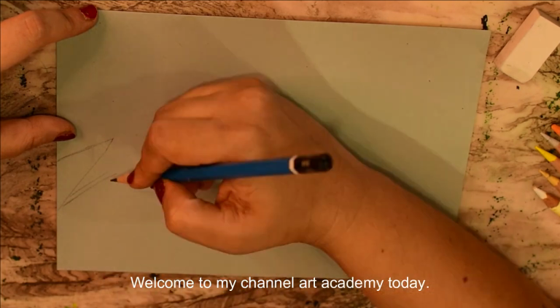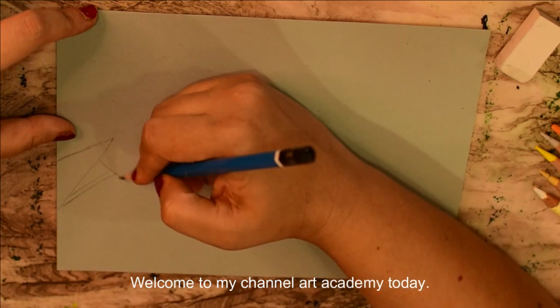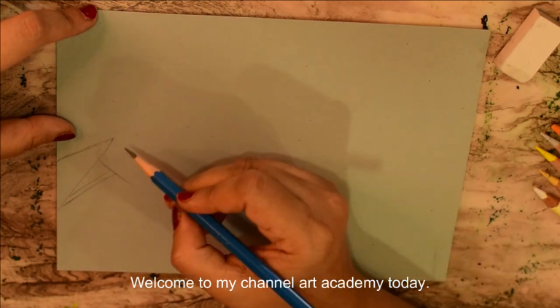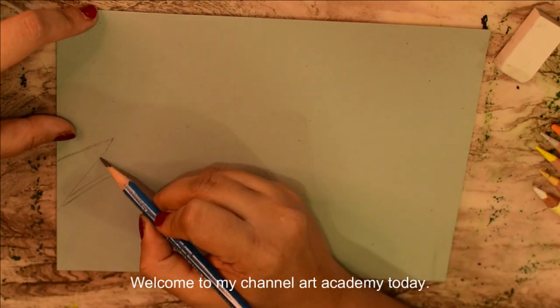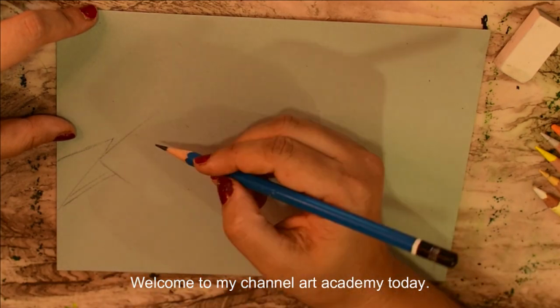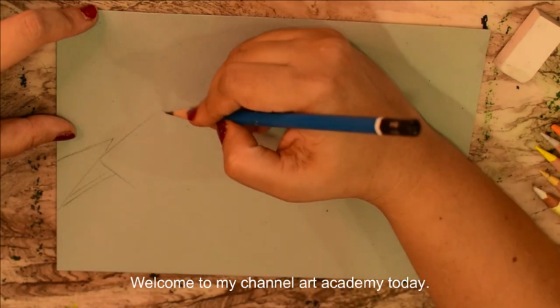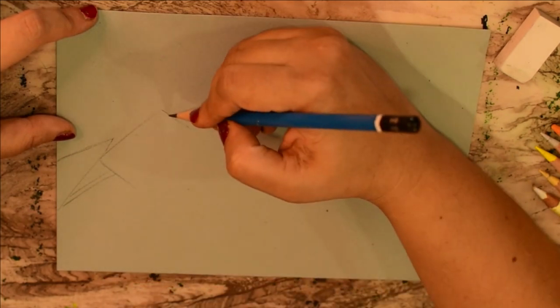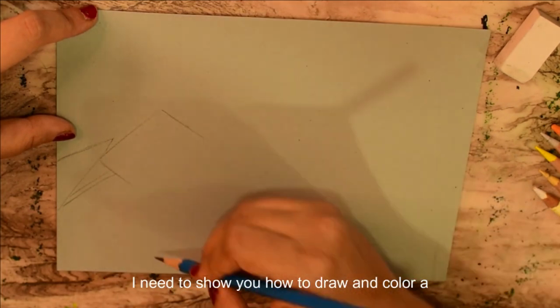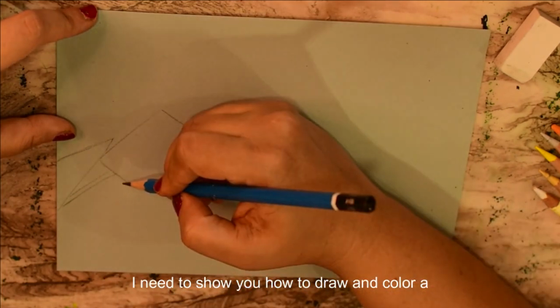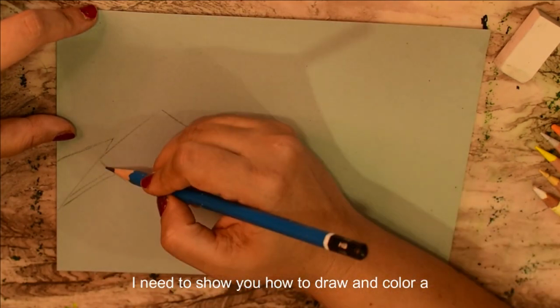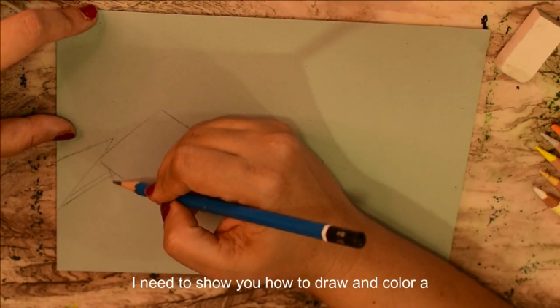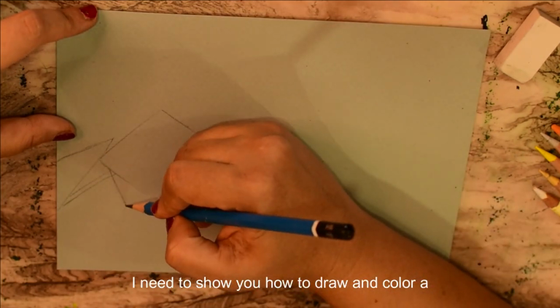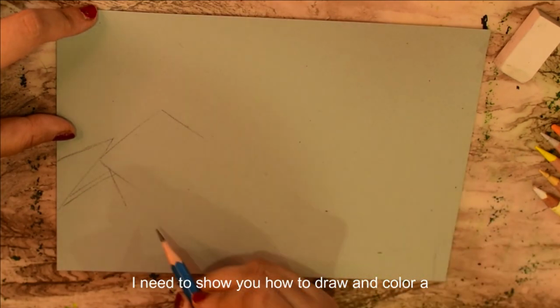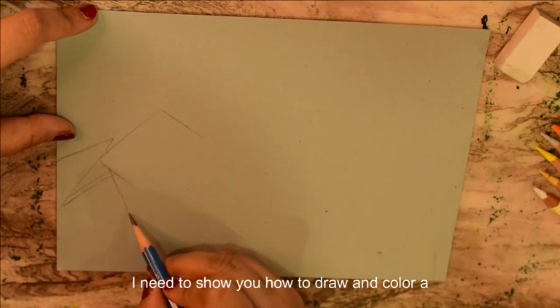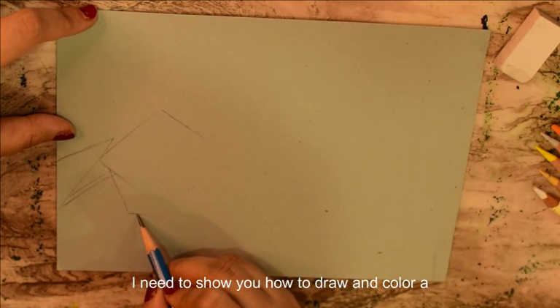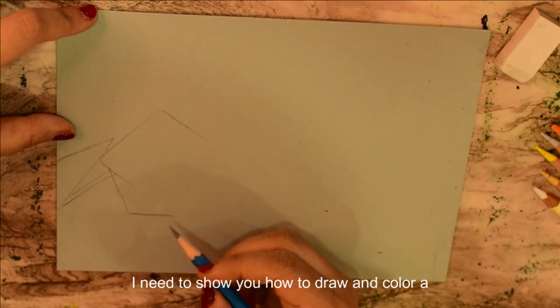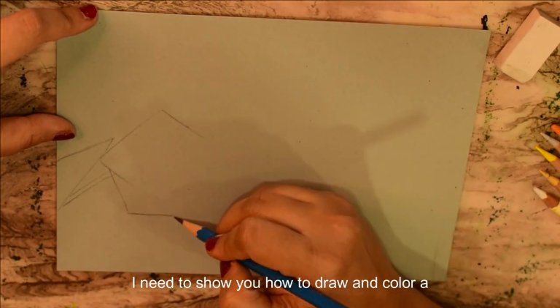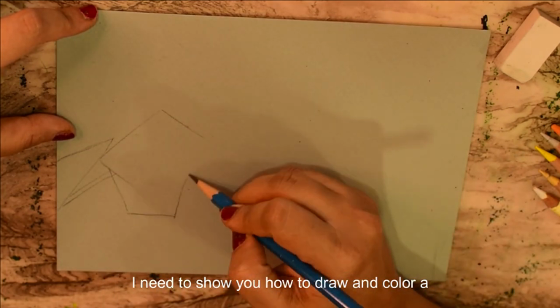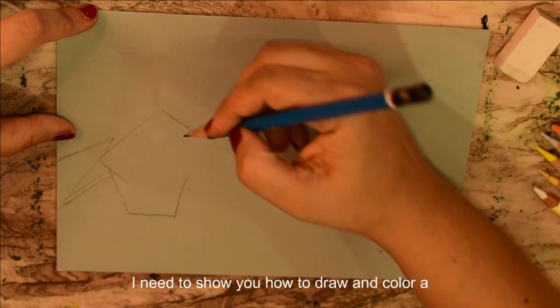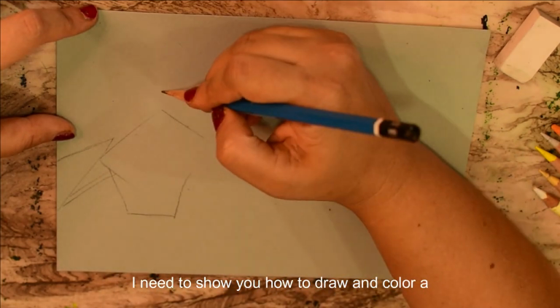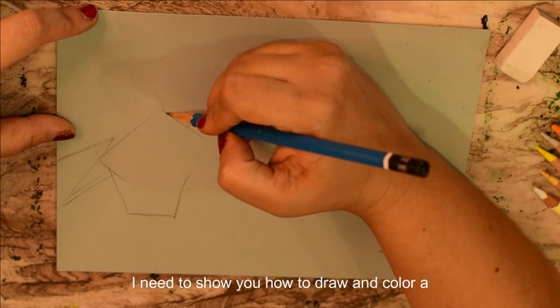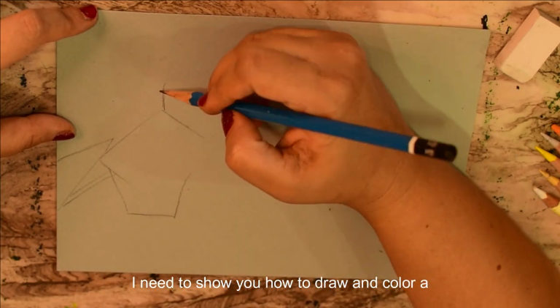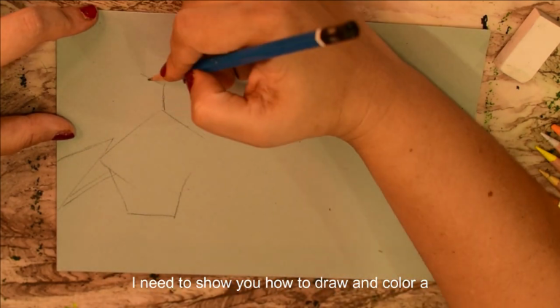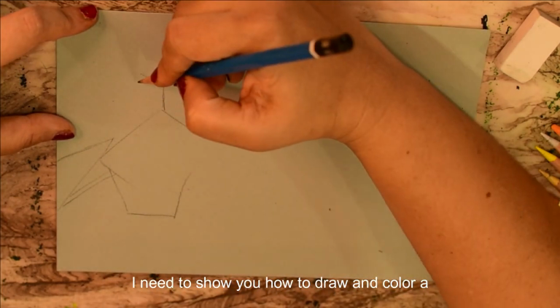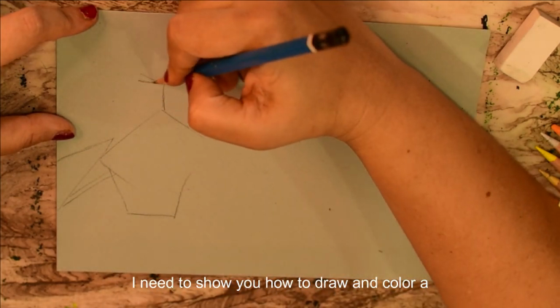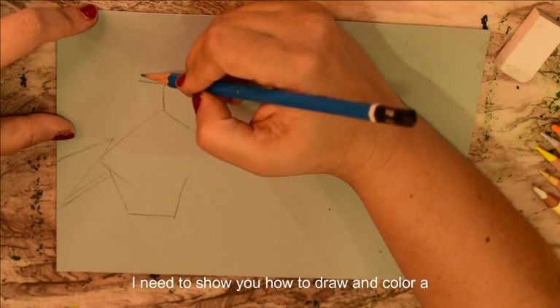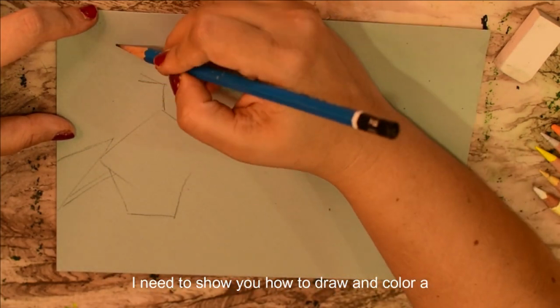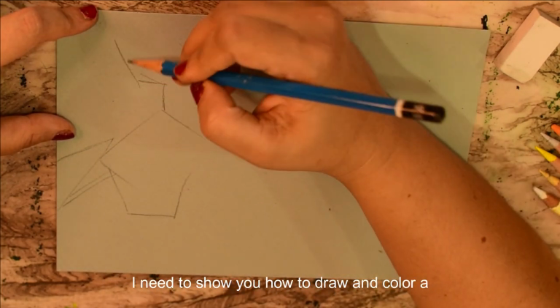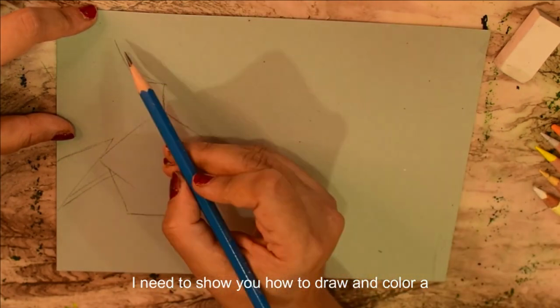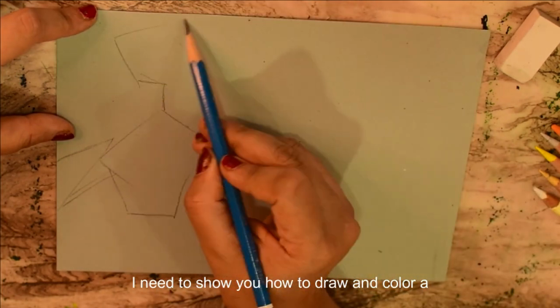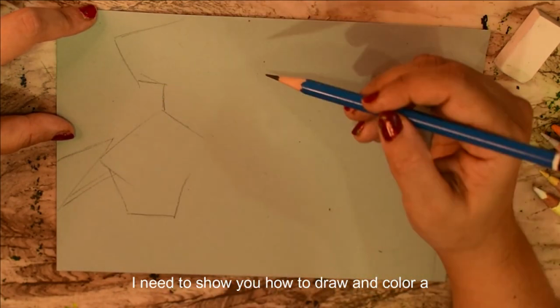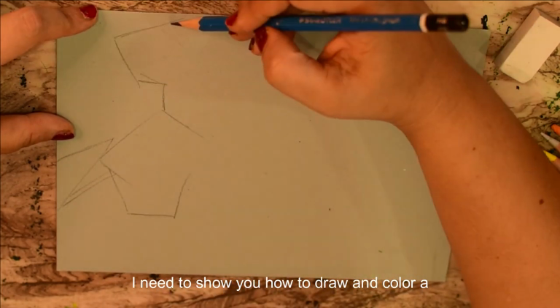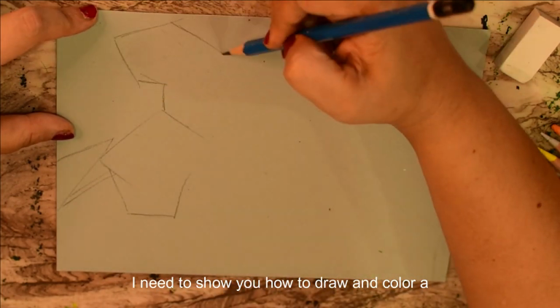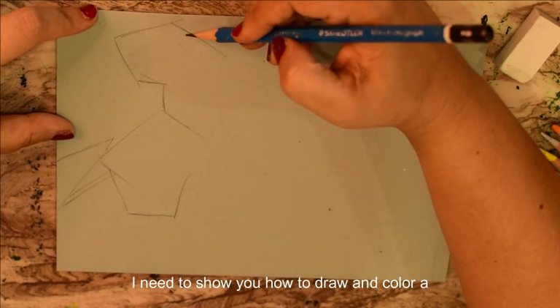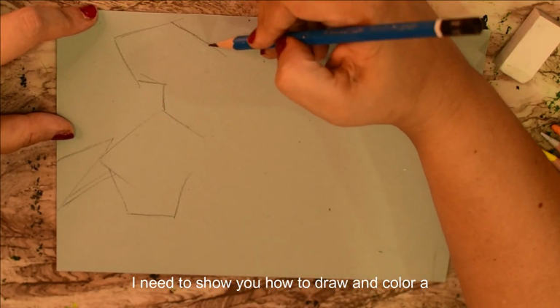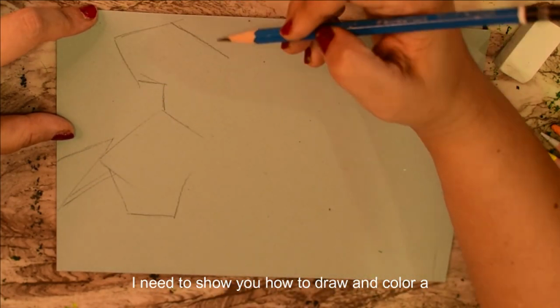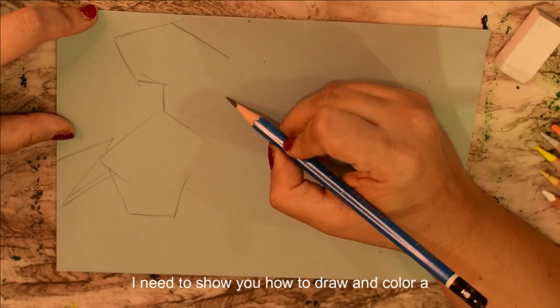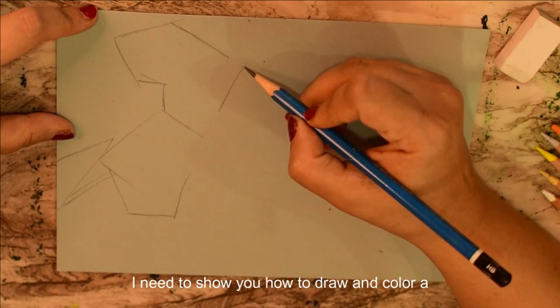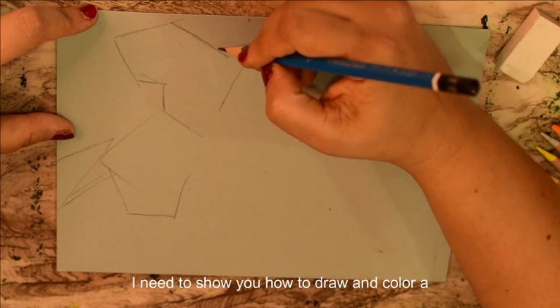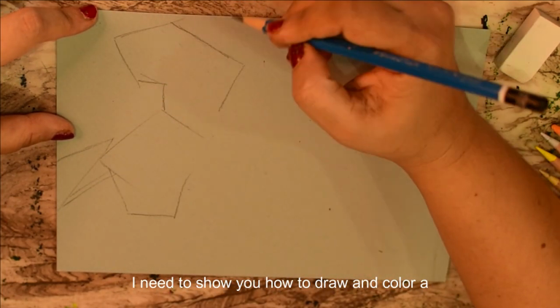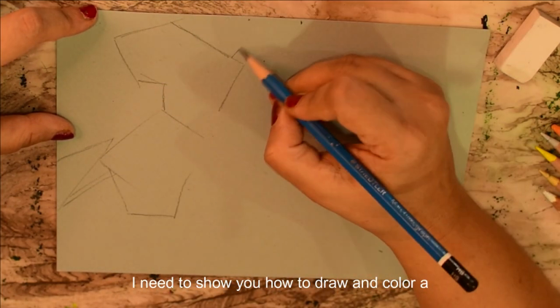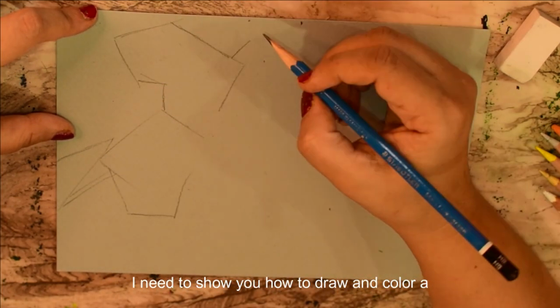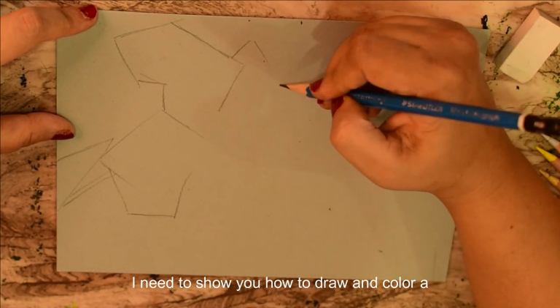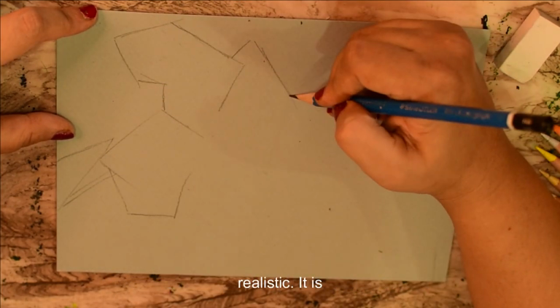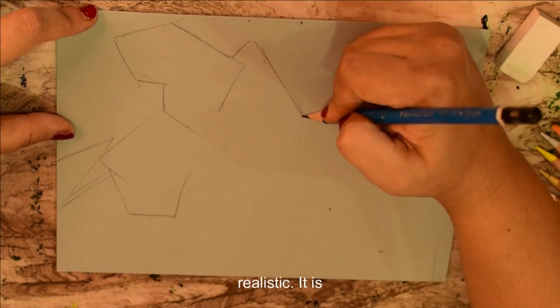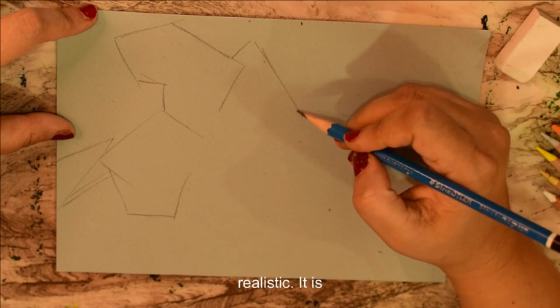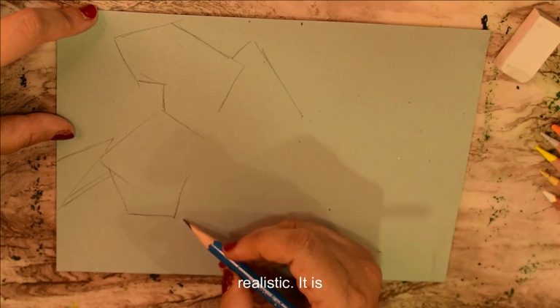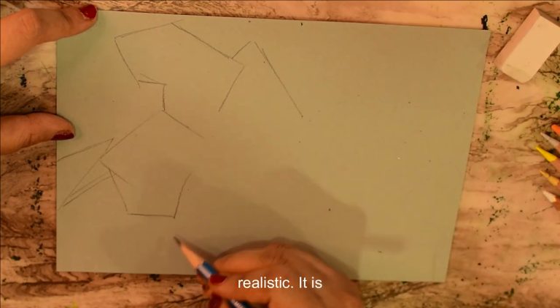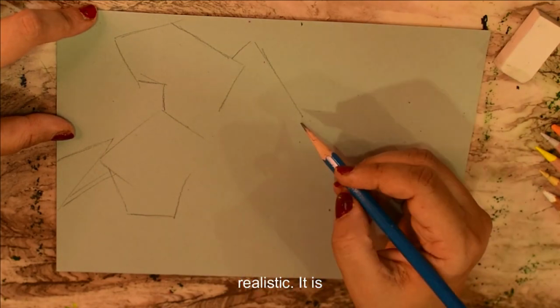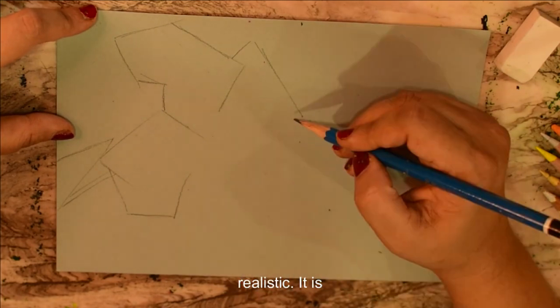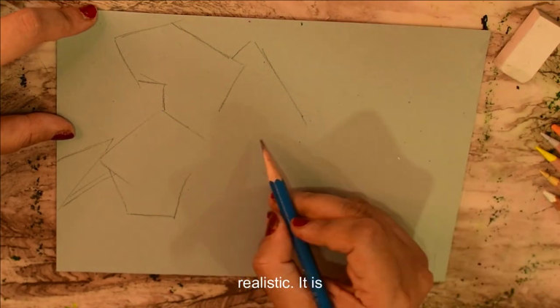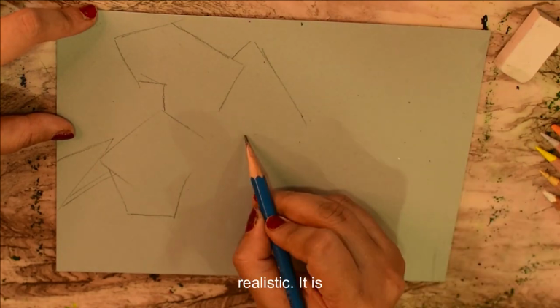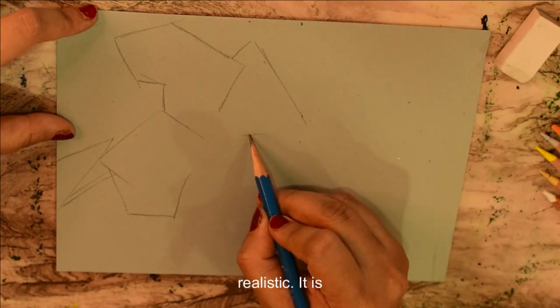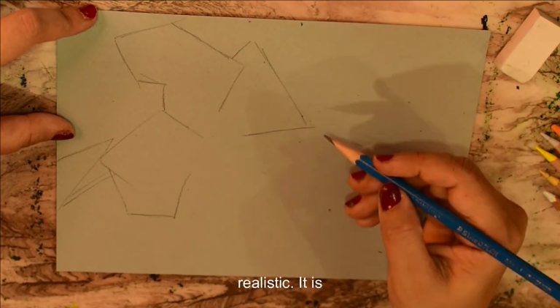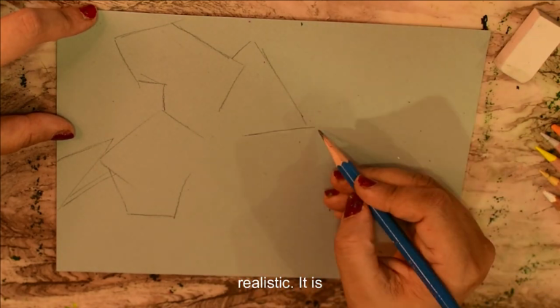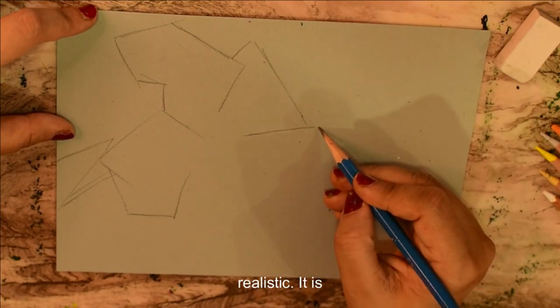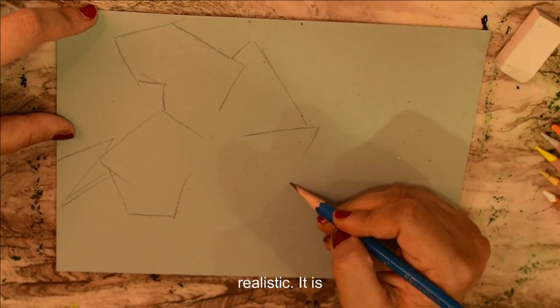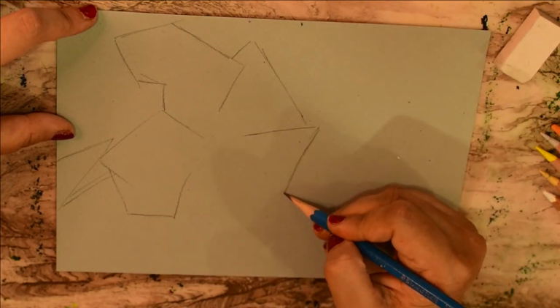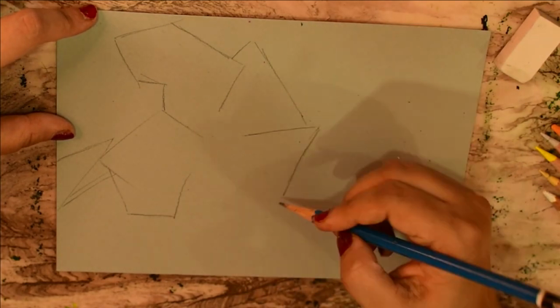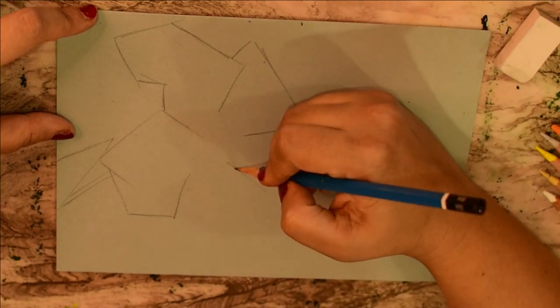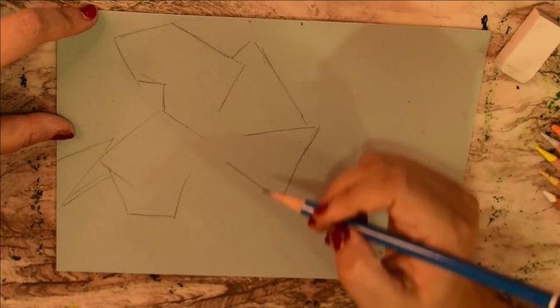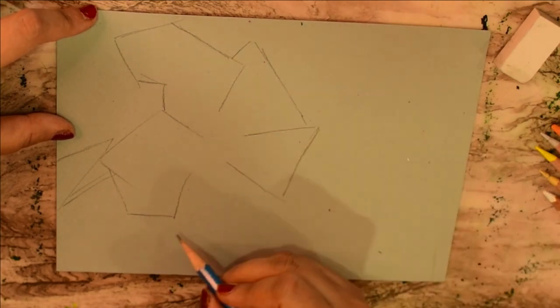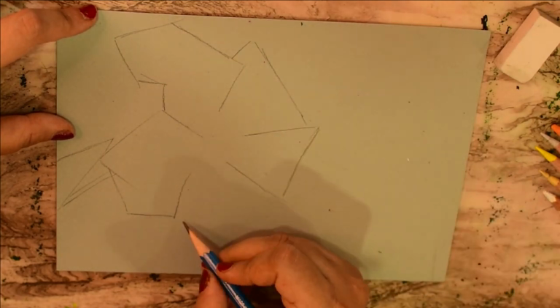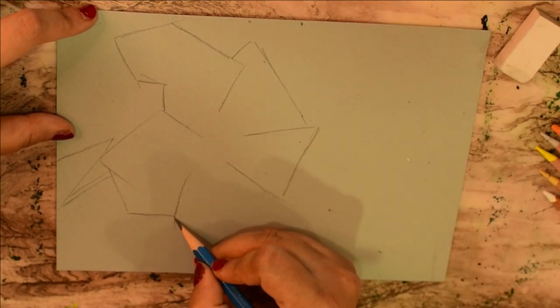Today I'm going to show you how to draw and color a realistic hibiscus flower.